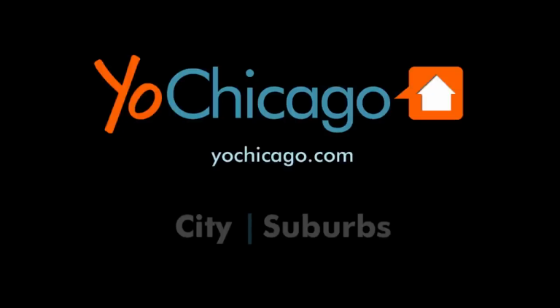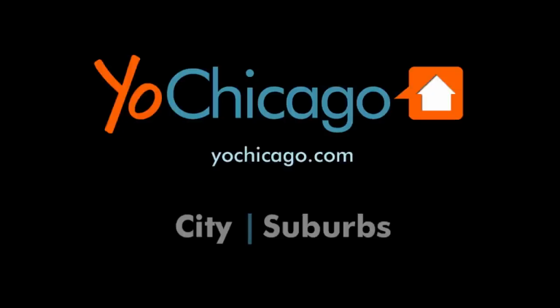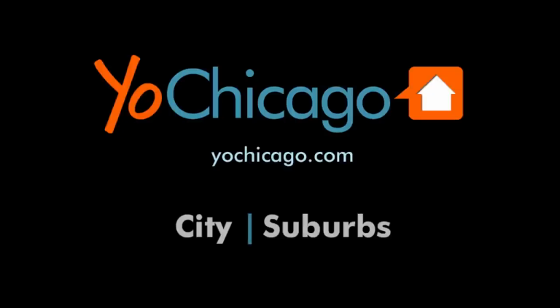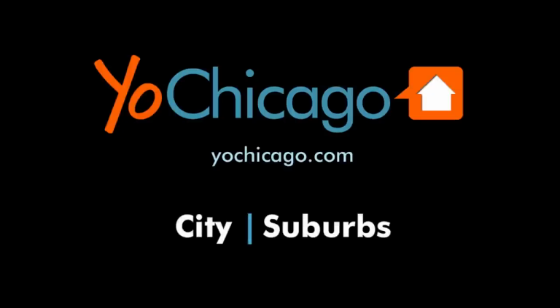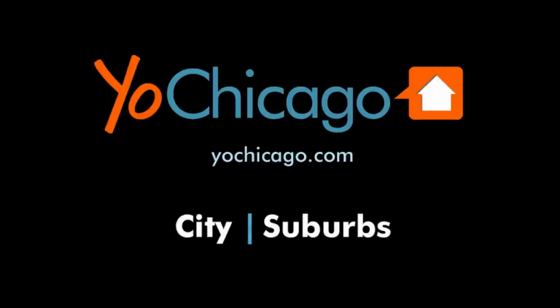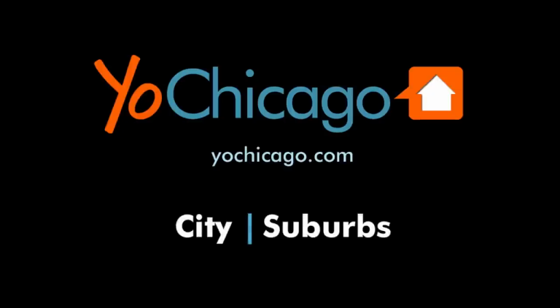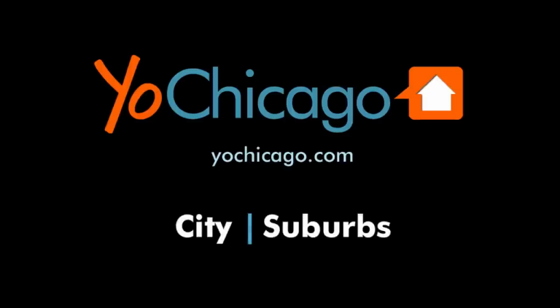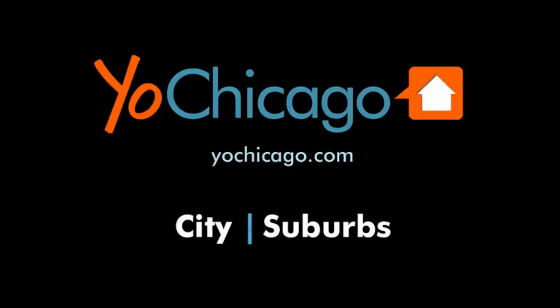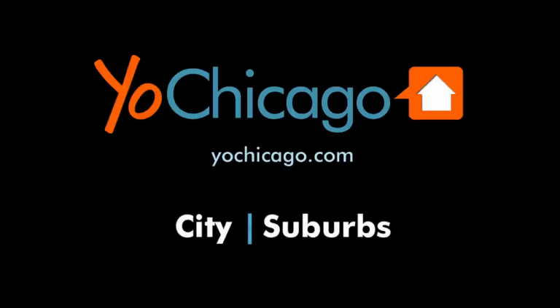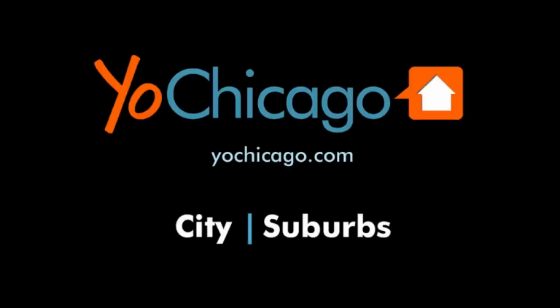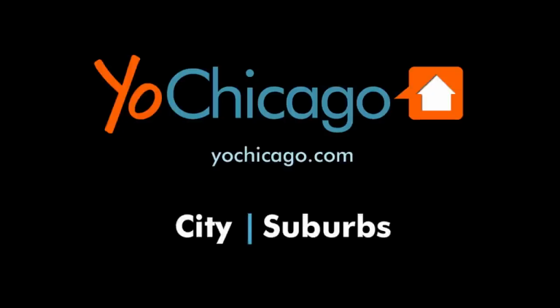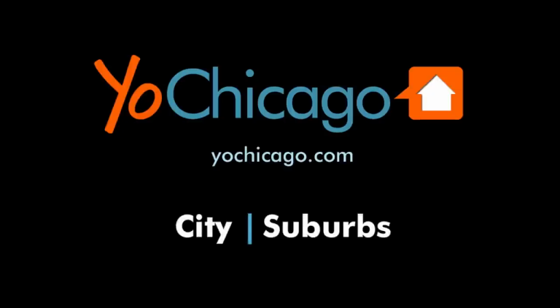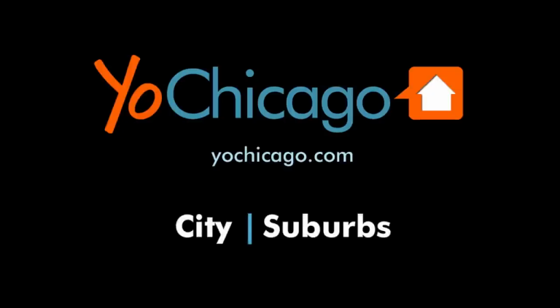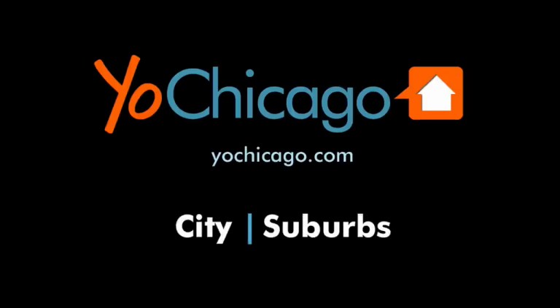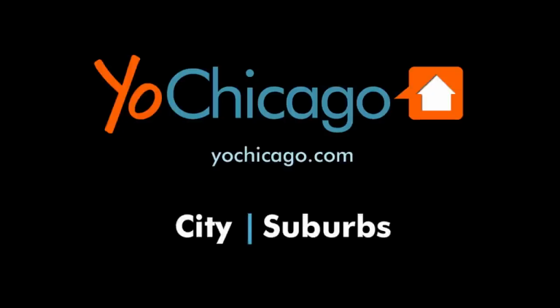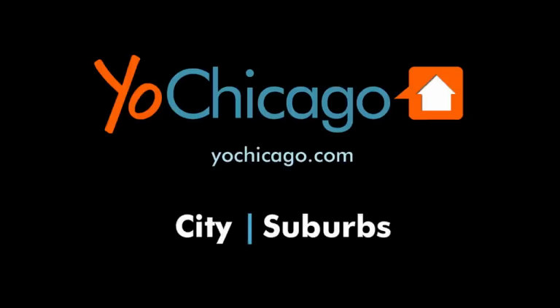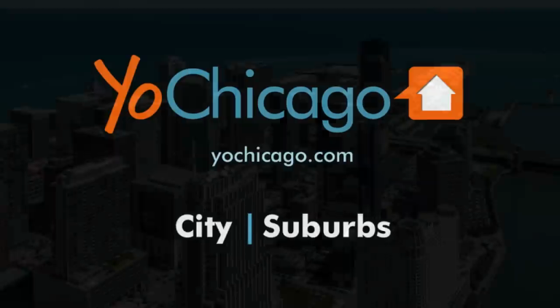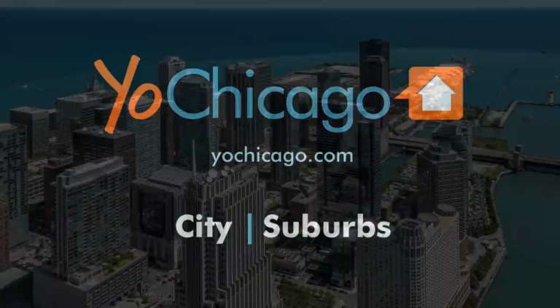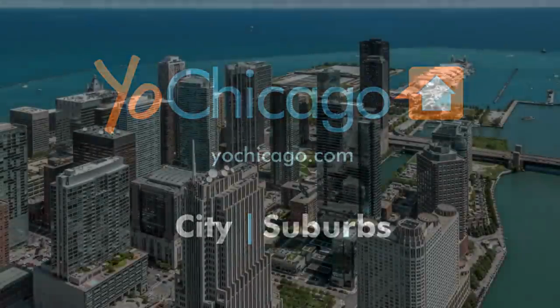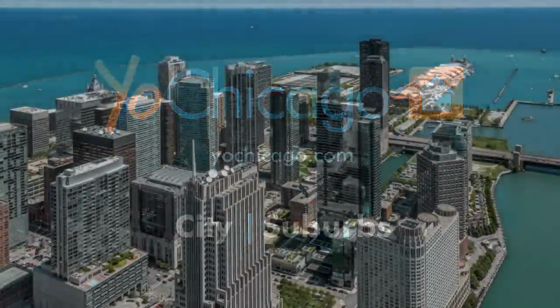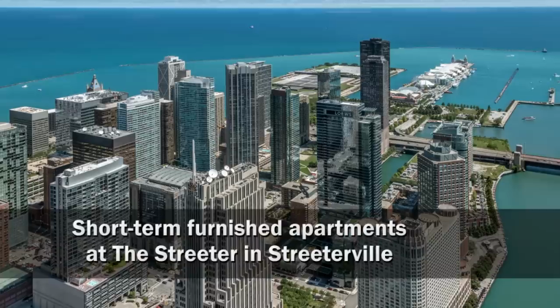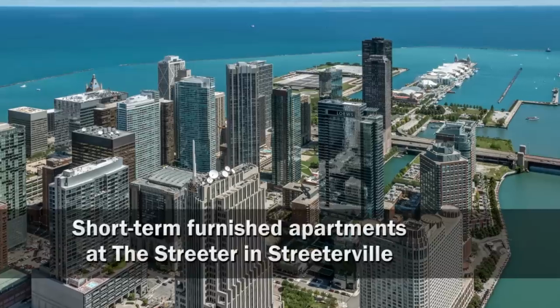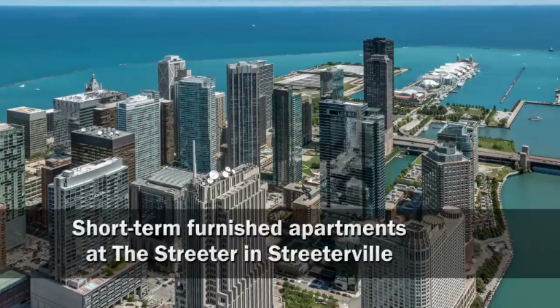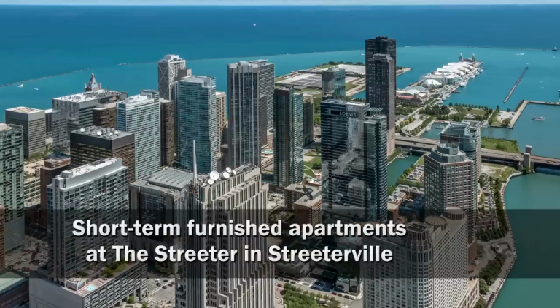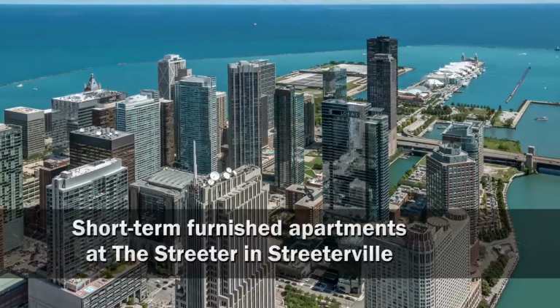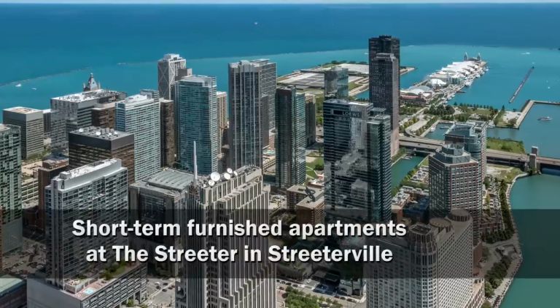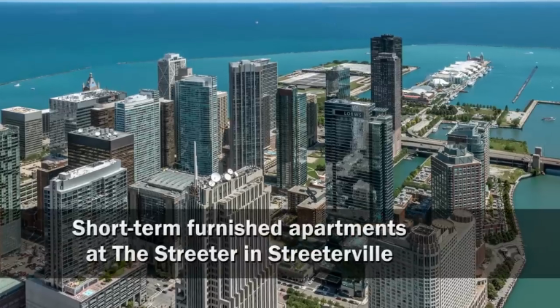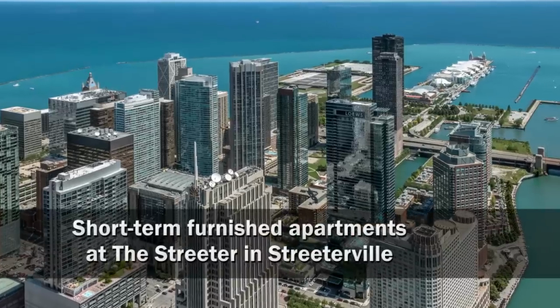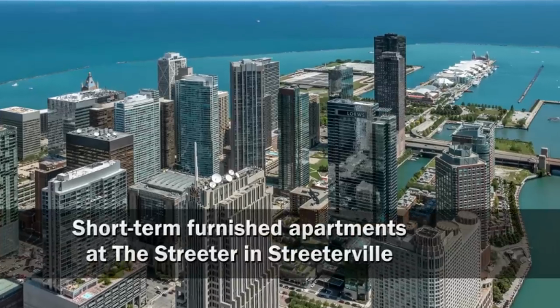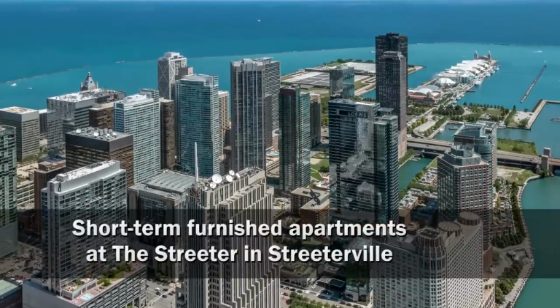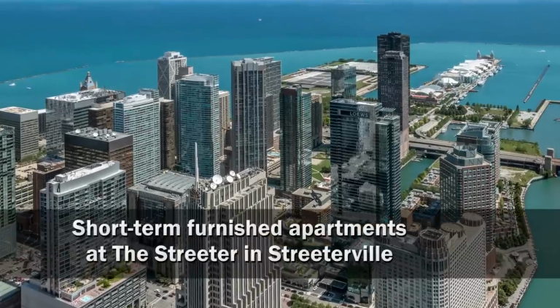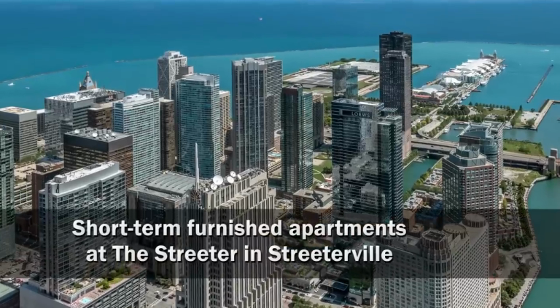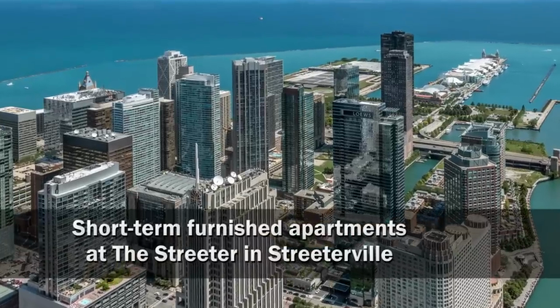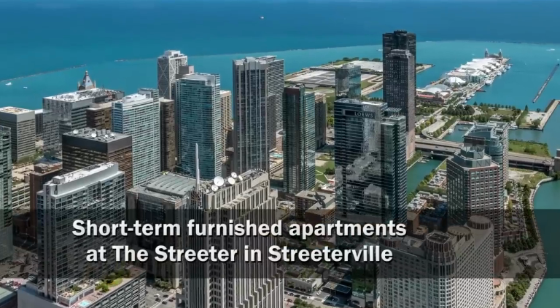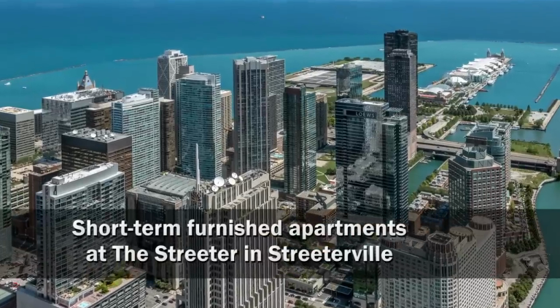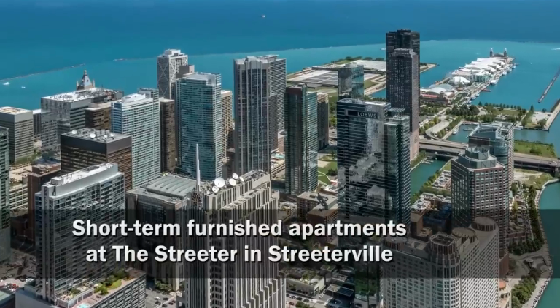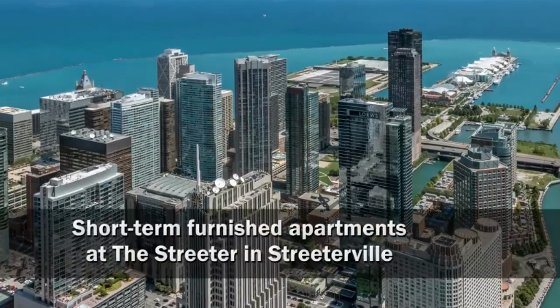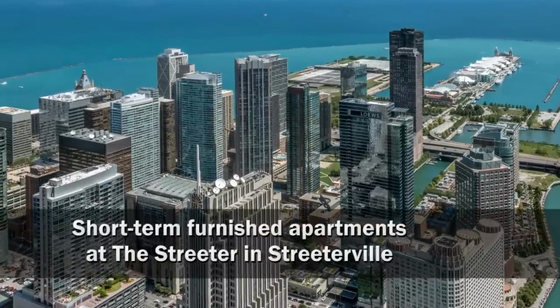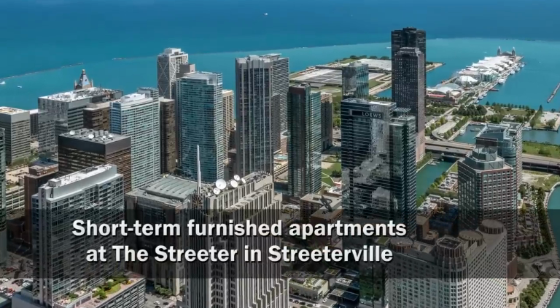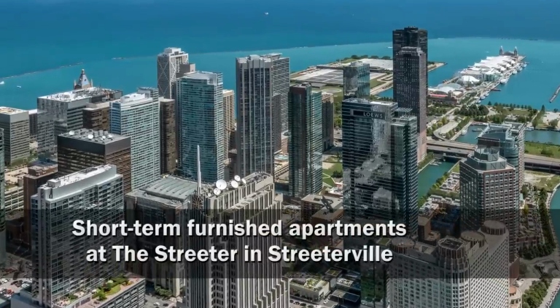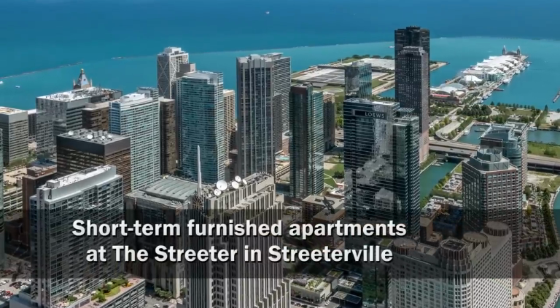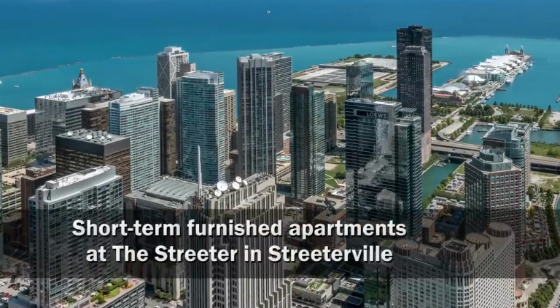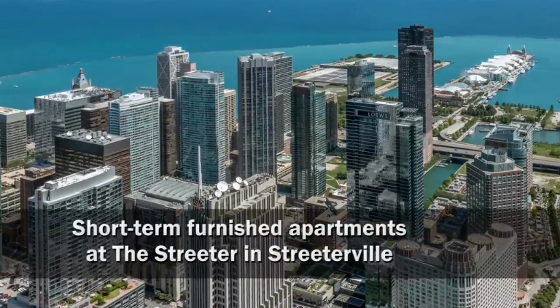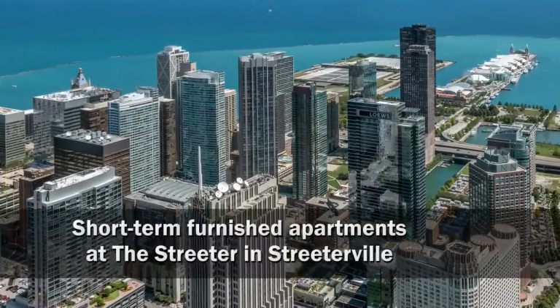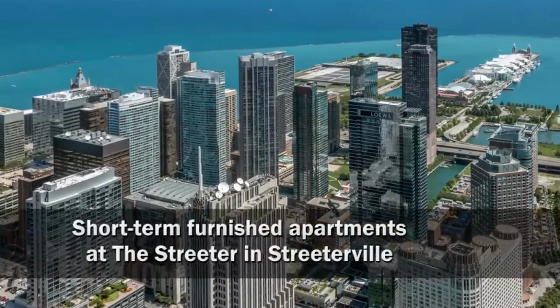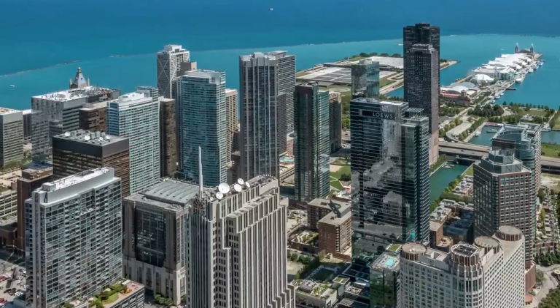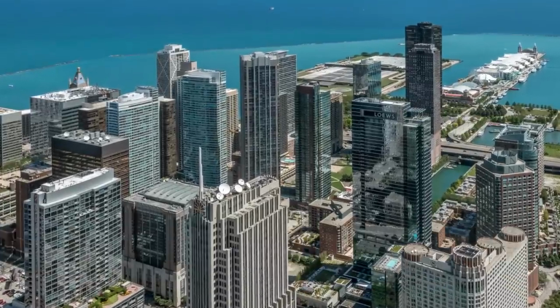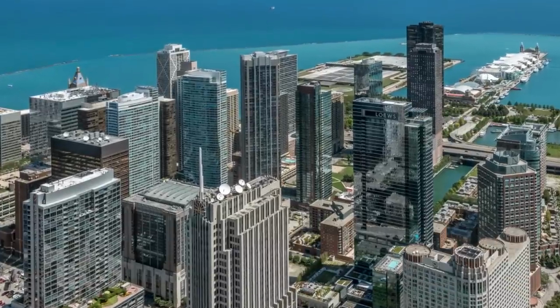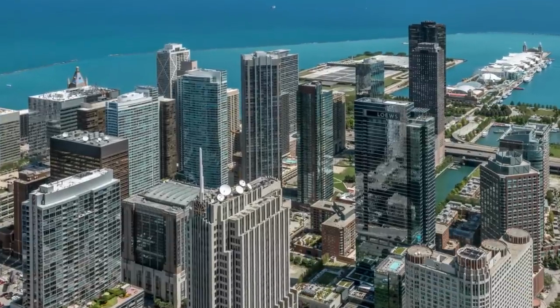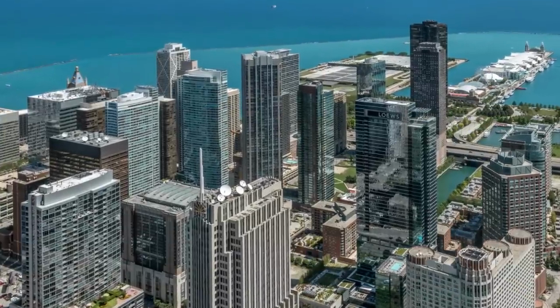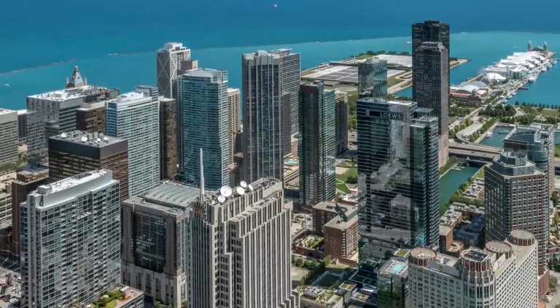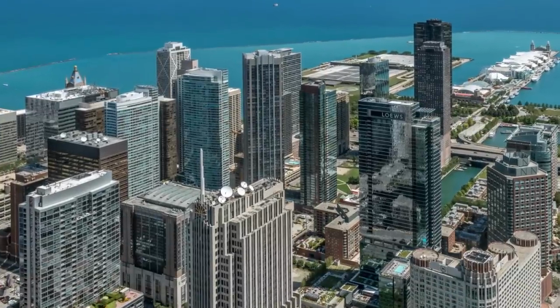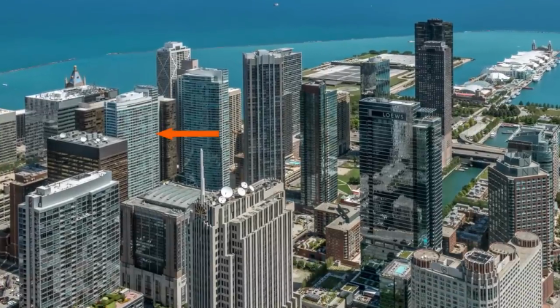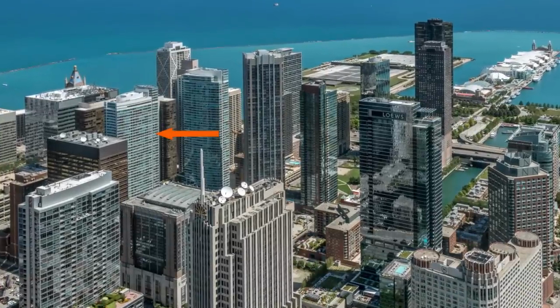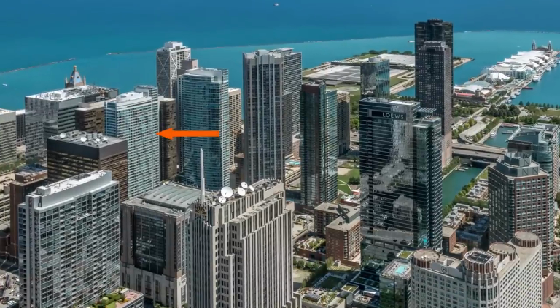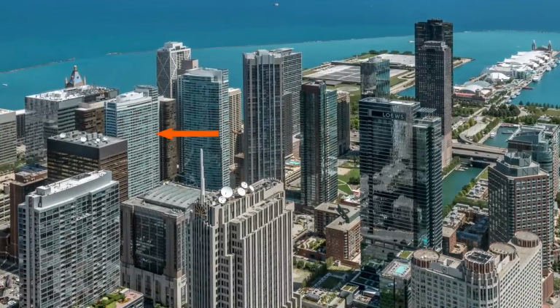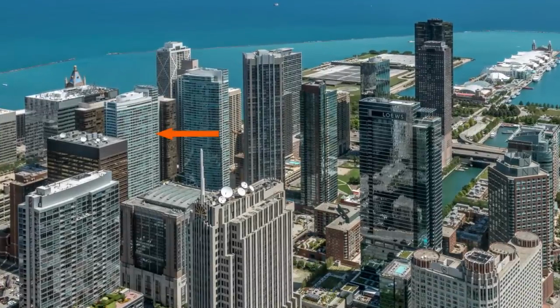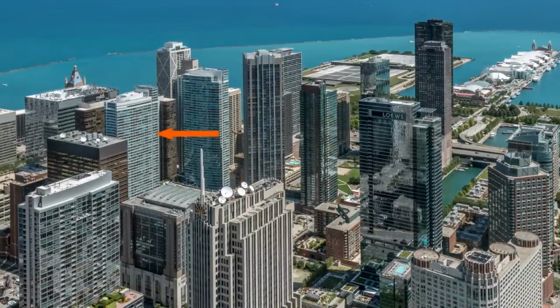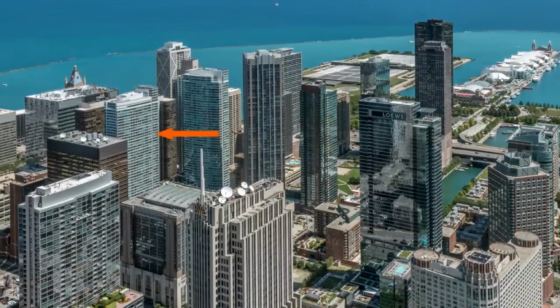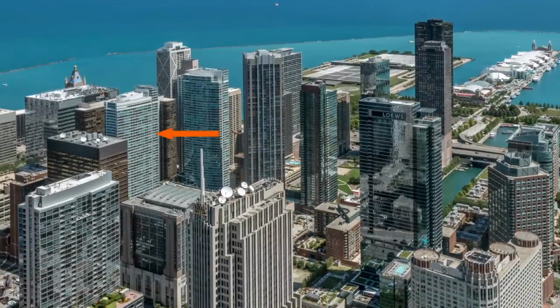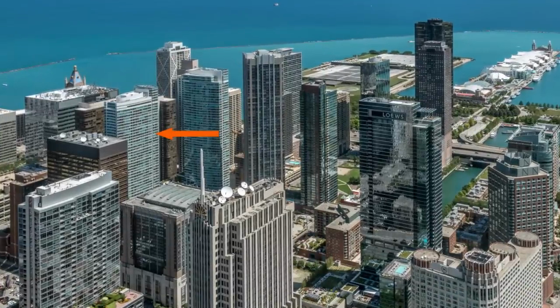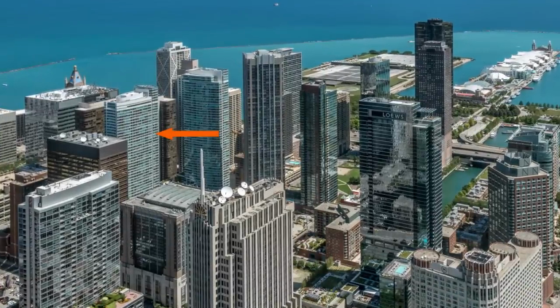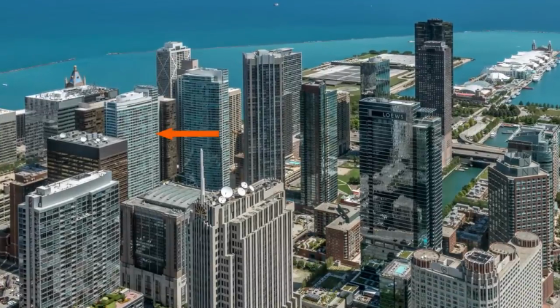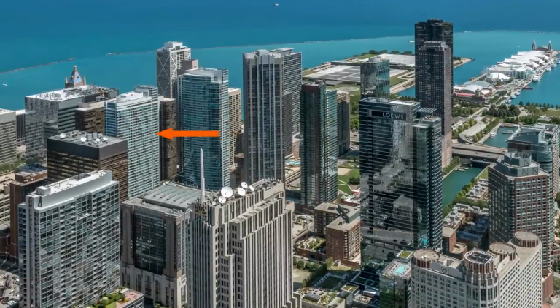Joe Zekas from YoChicago.com. I'm headed to Streeterville for a tour of one of Sweet Home Chicago's furnished apartments at The Streeter.